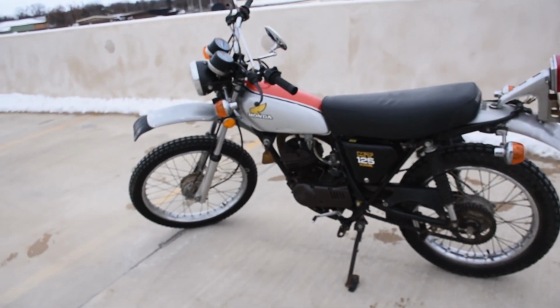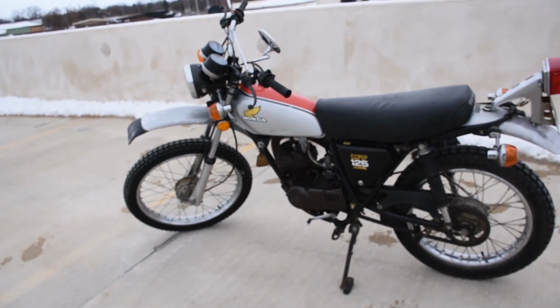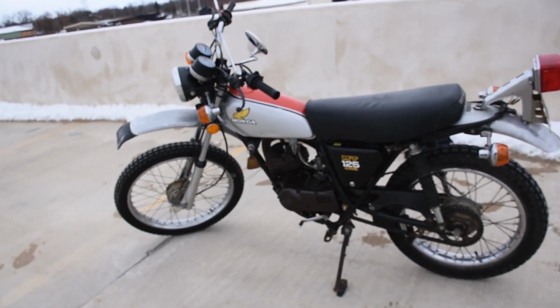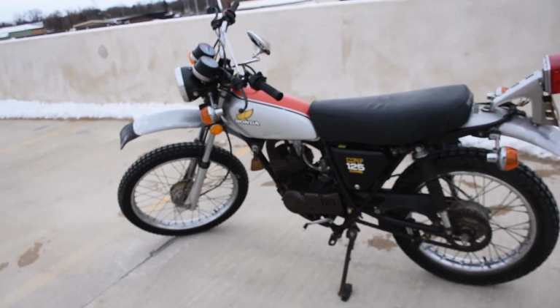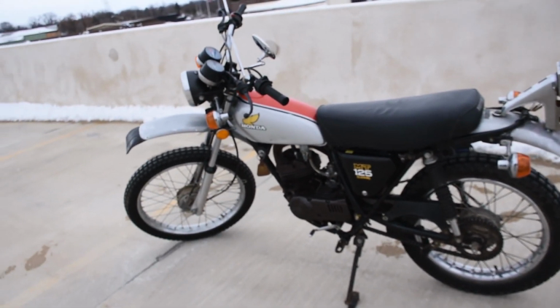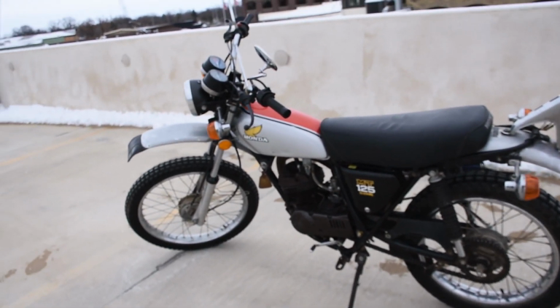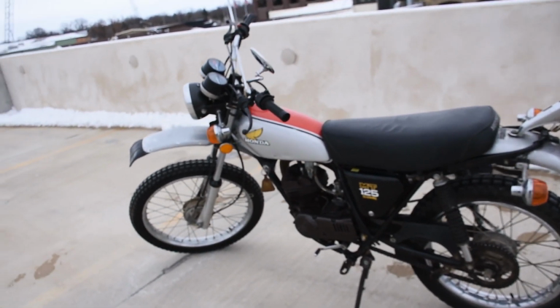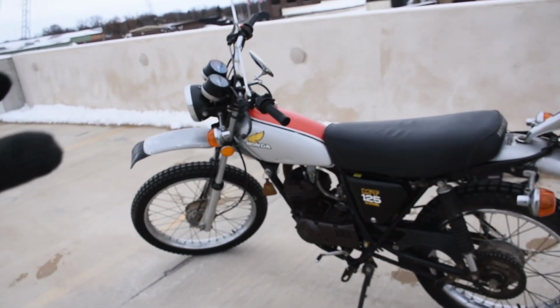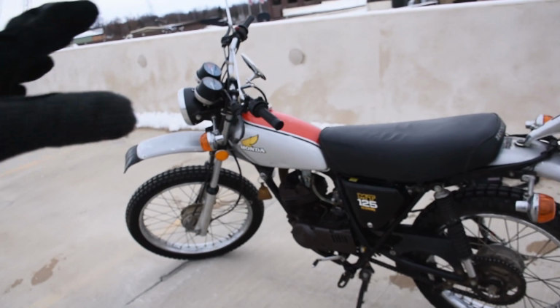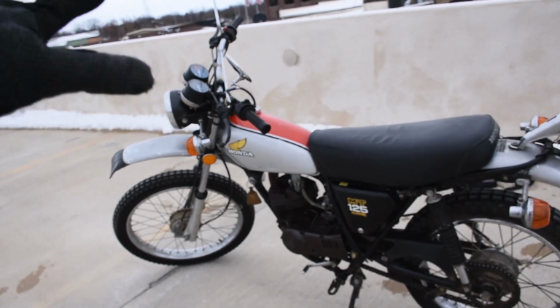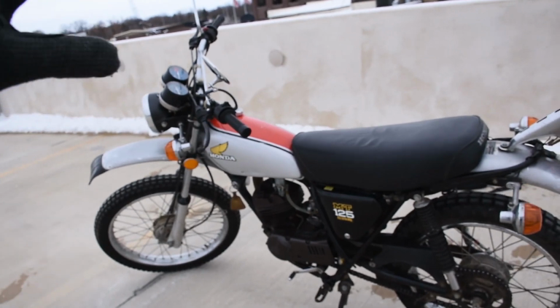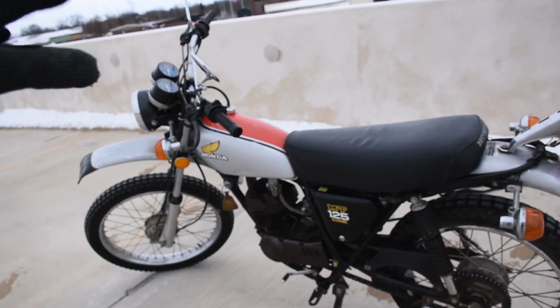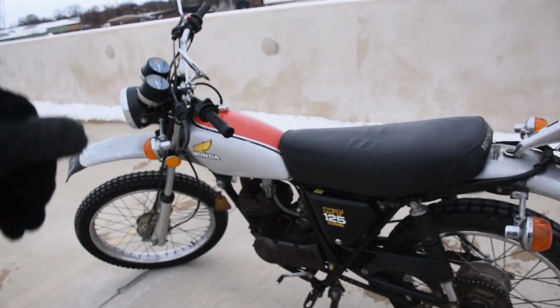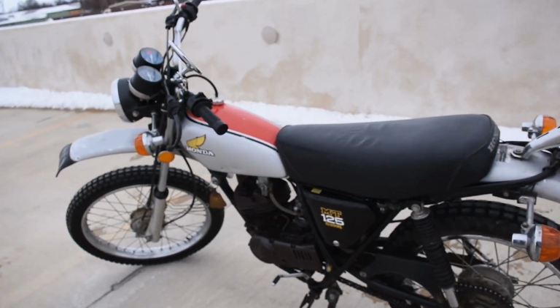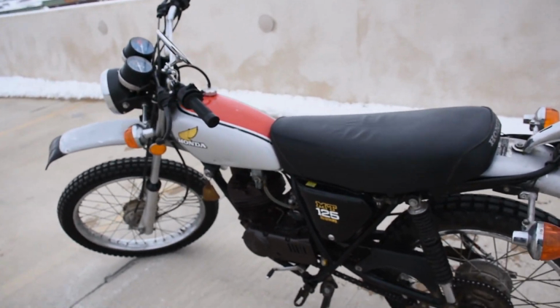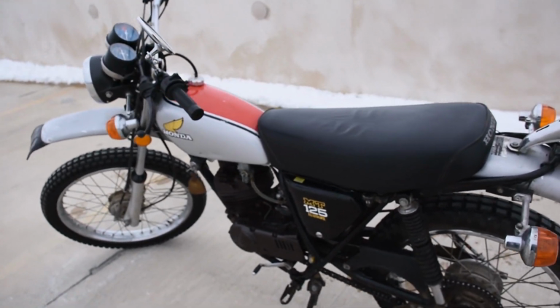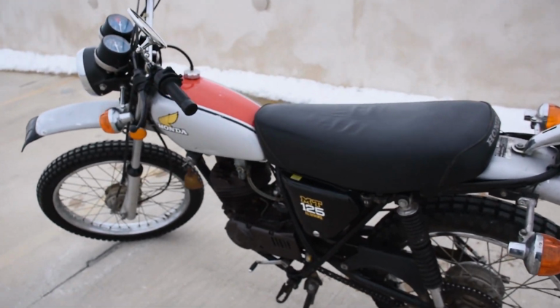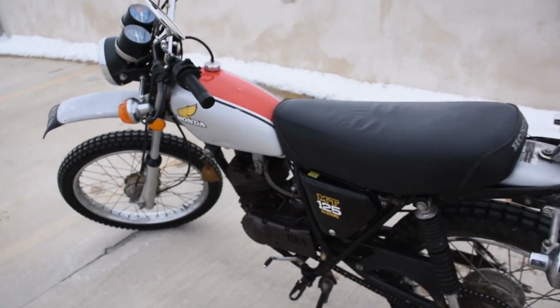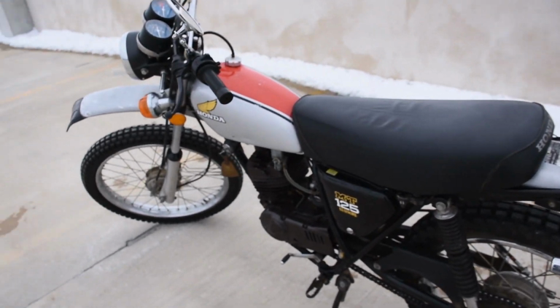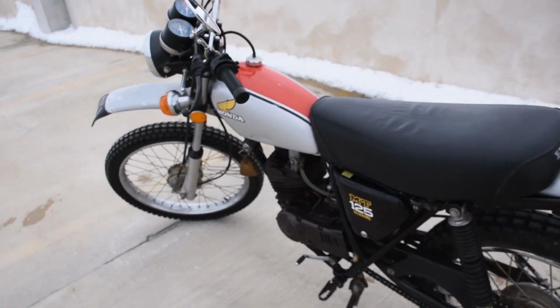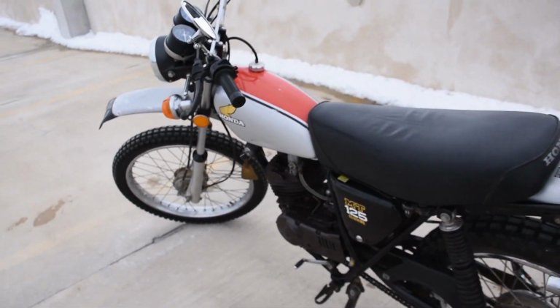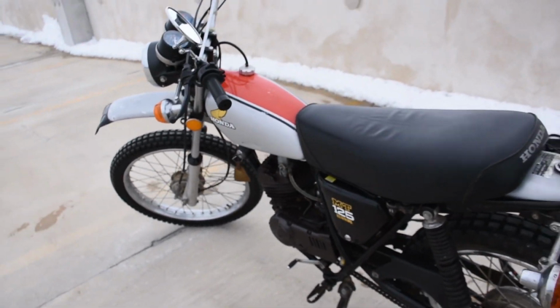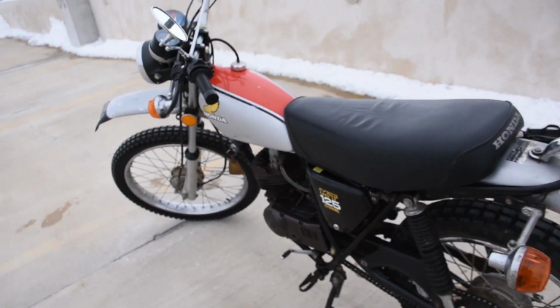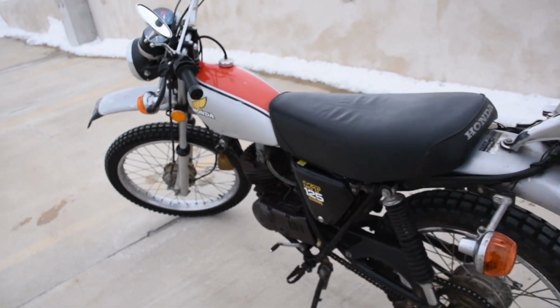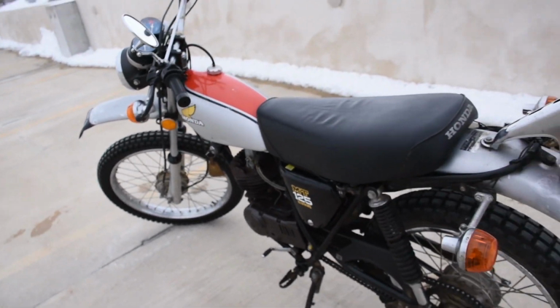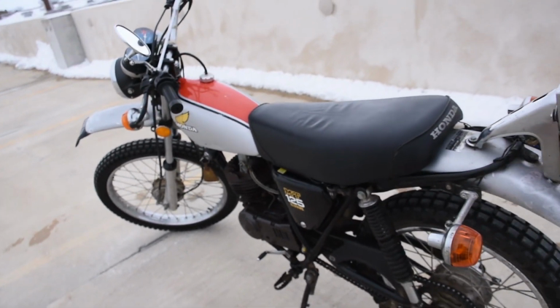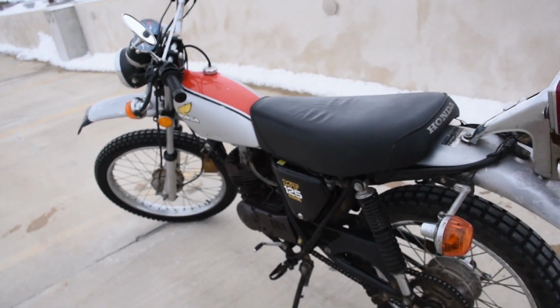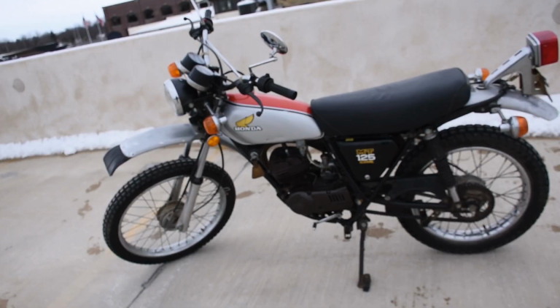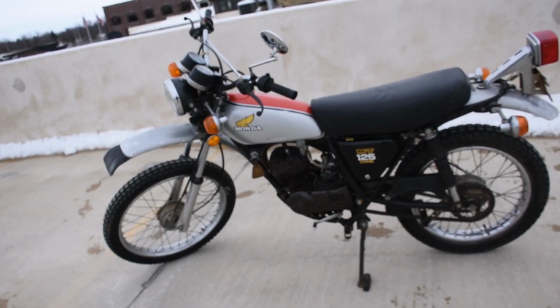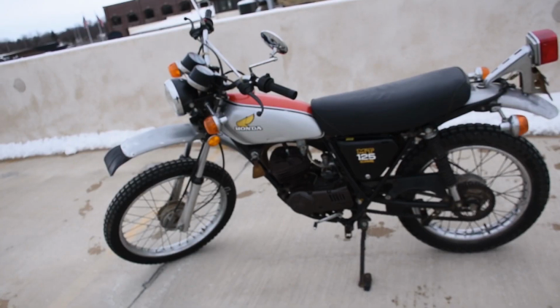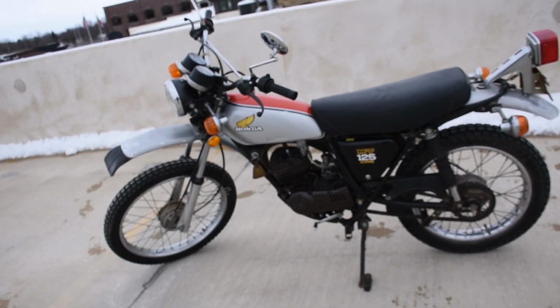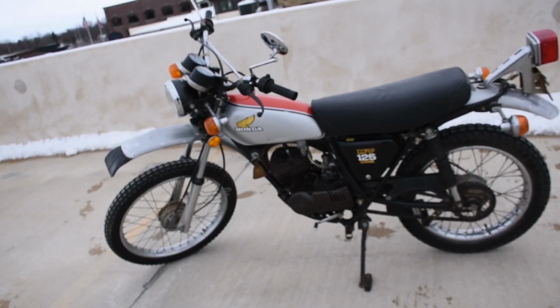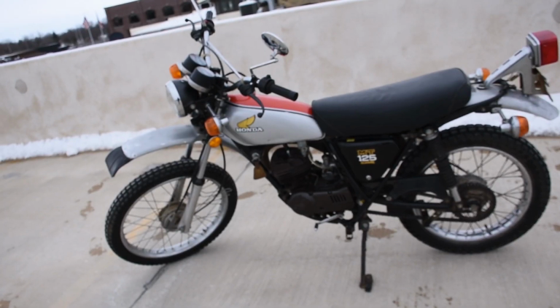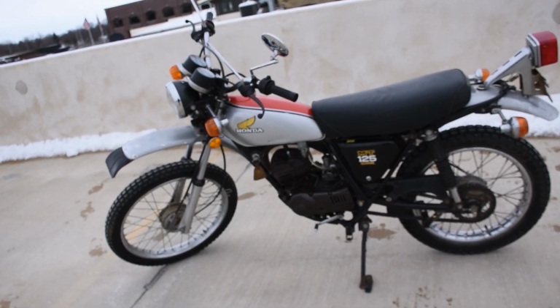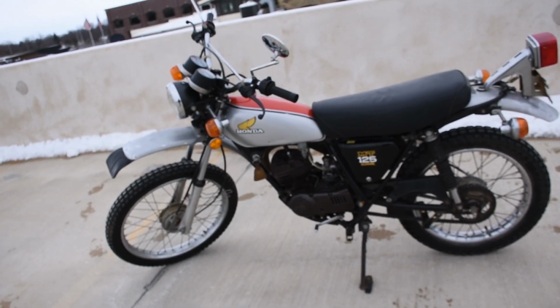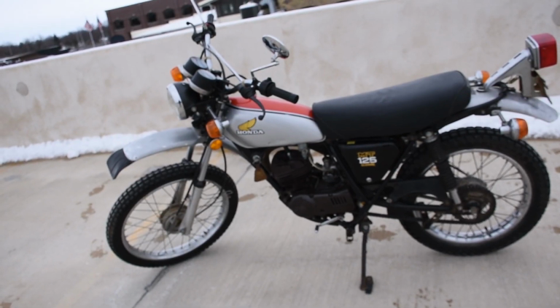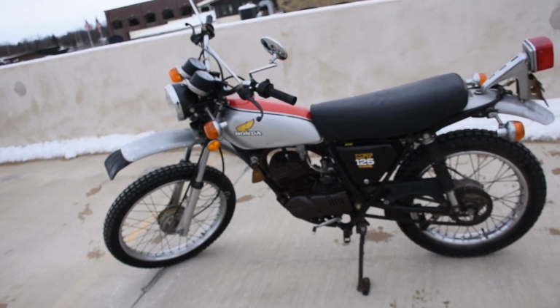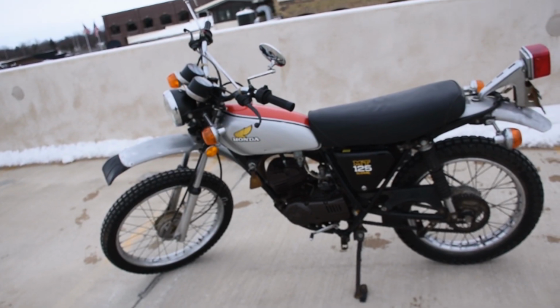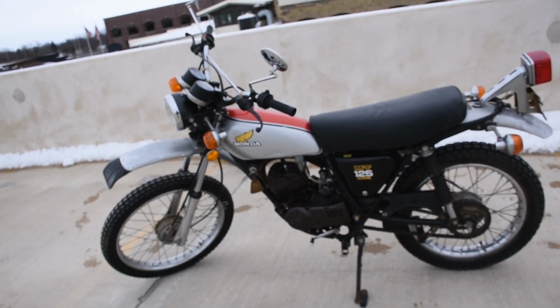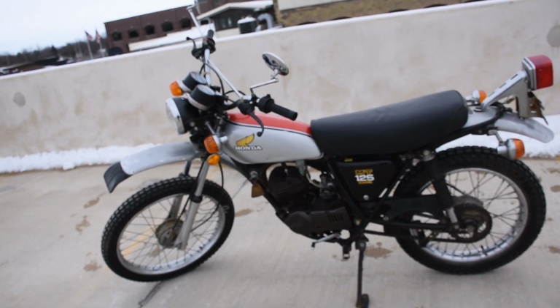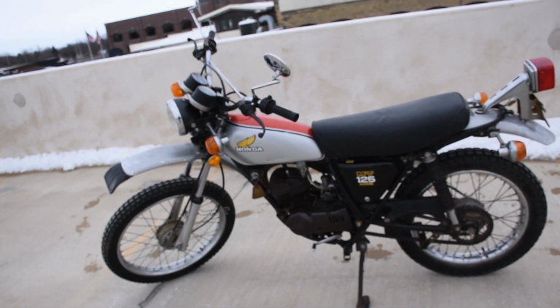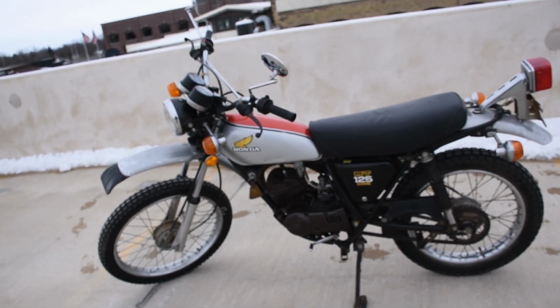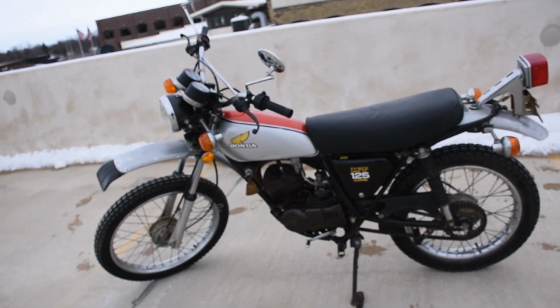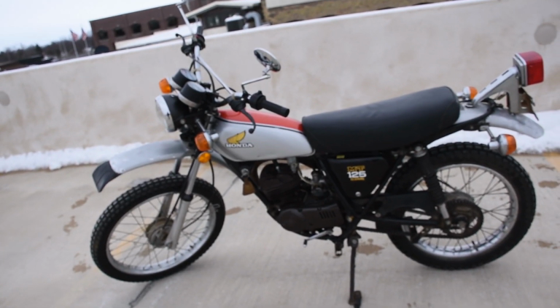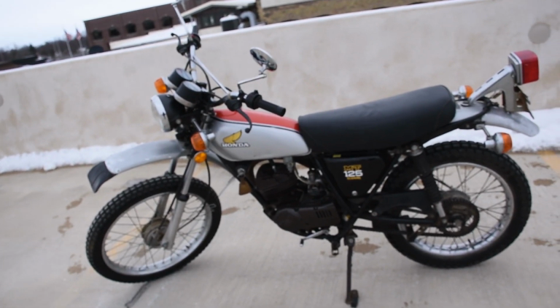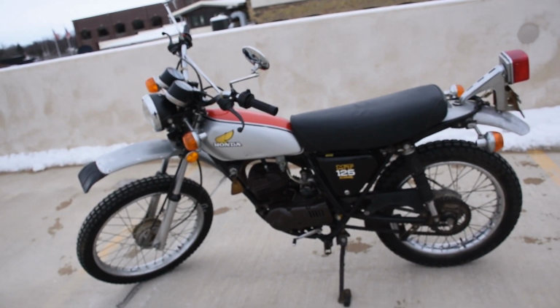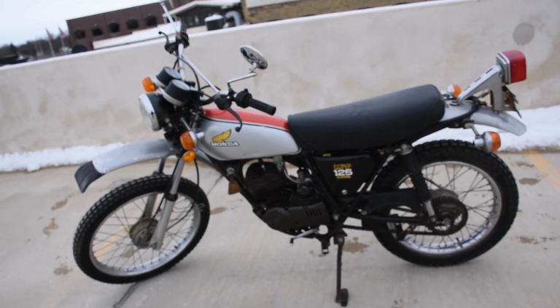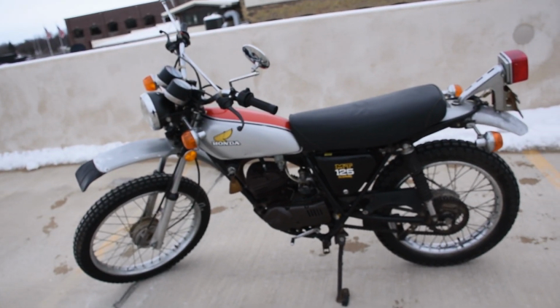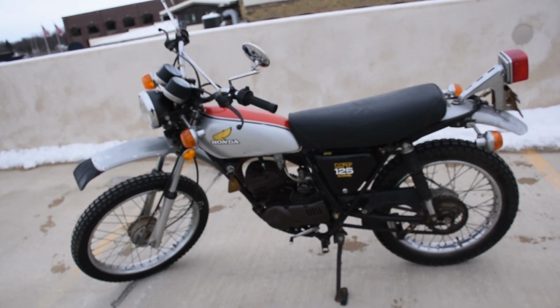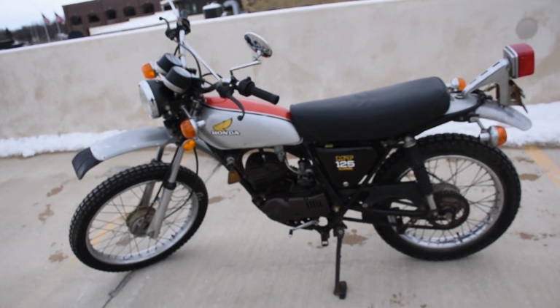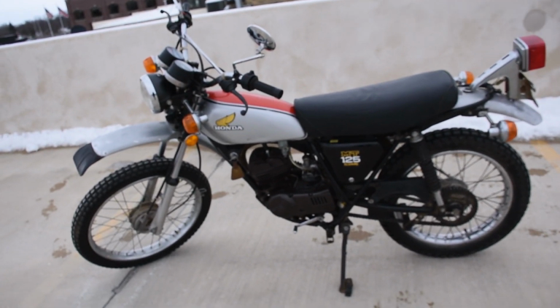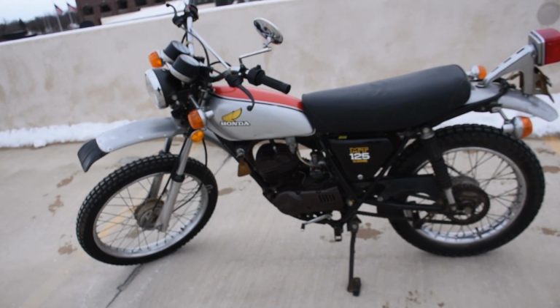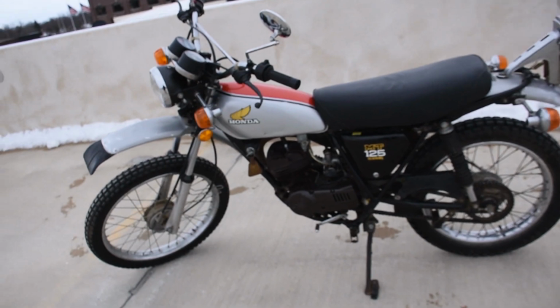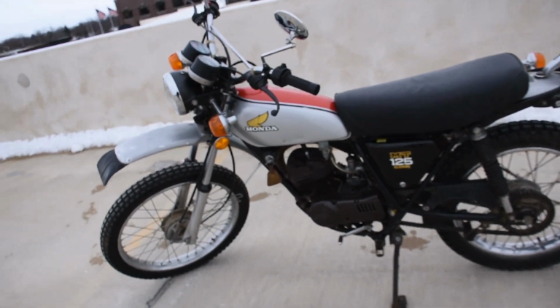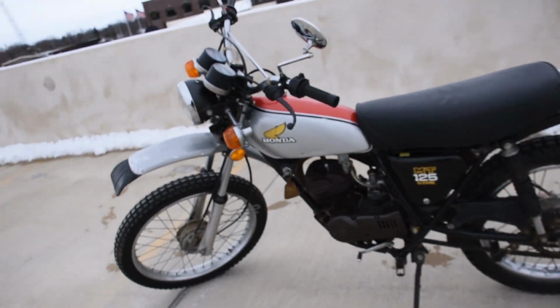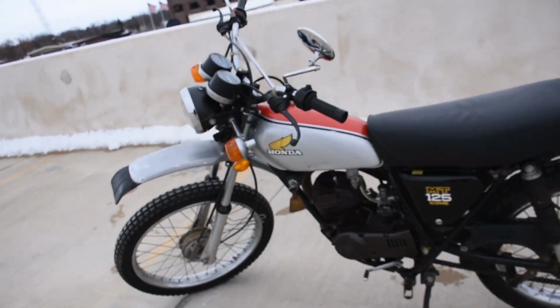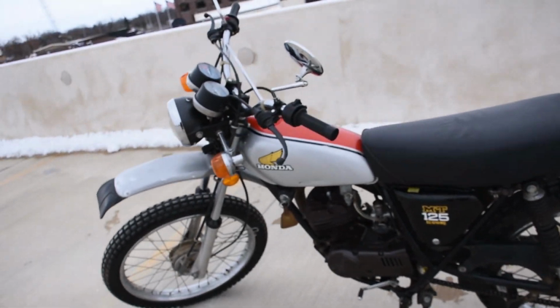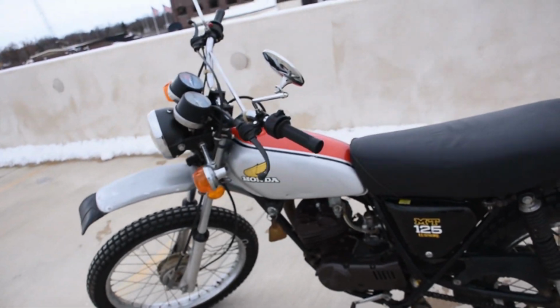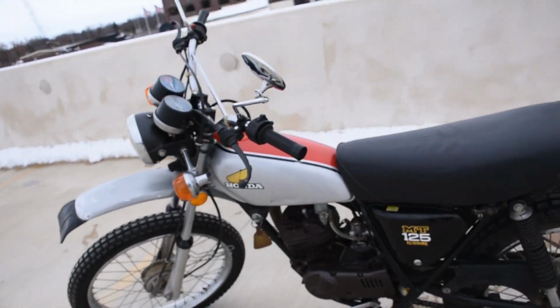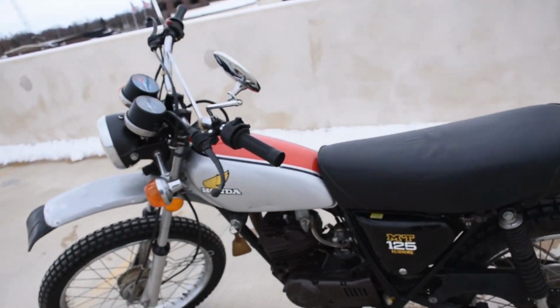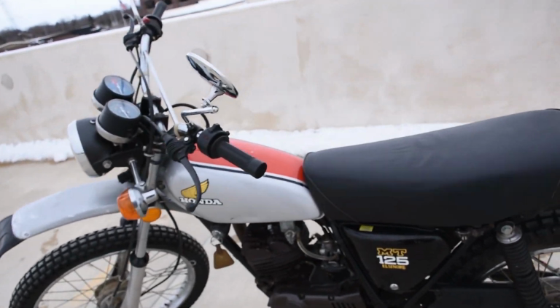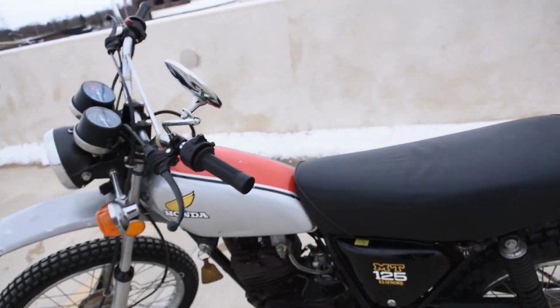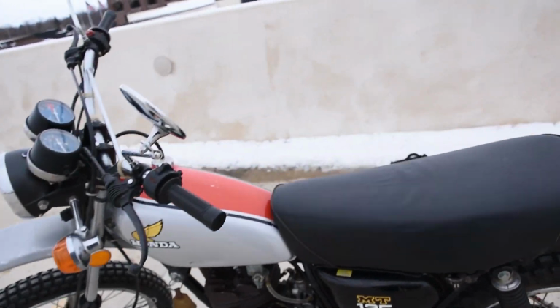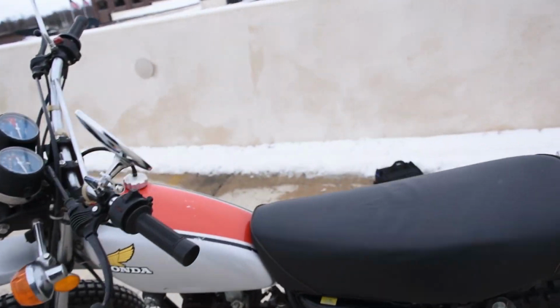There are a couple of scuffs here and there on the fuel tank and fender. A very special example here. Let's go ahead and fire it up and see how it sounds.